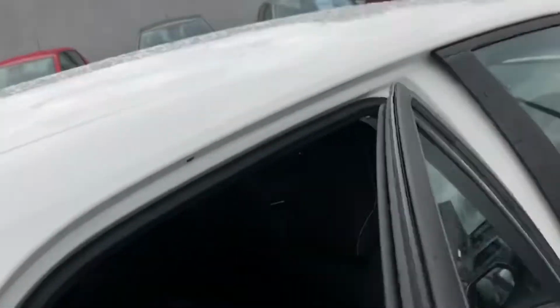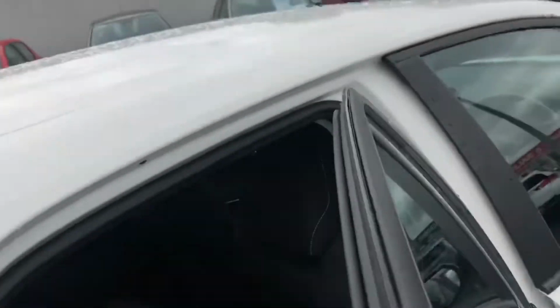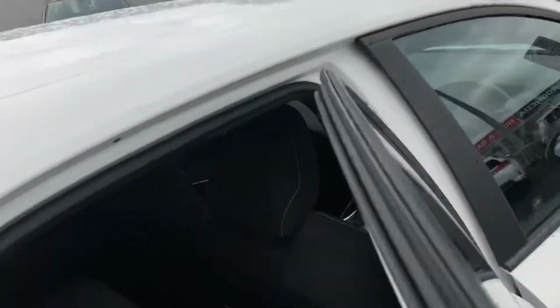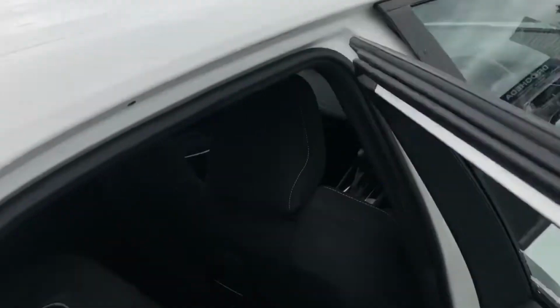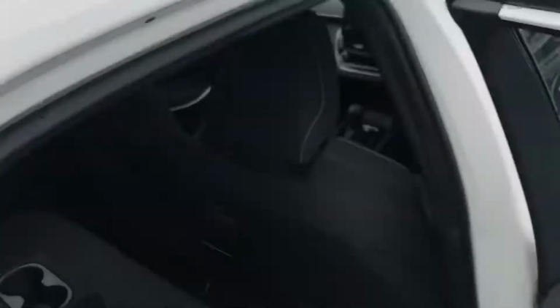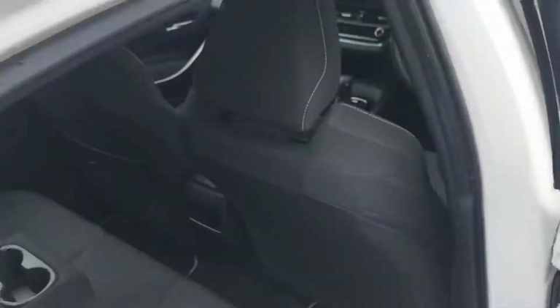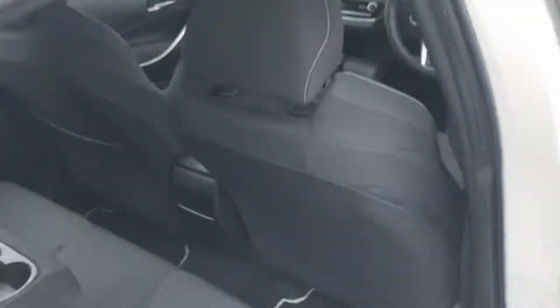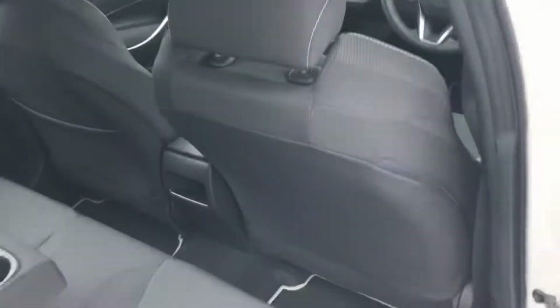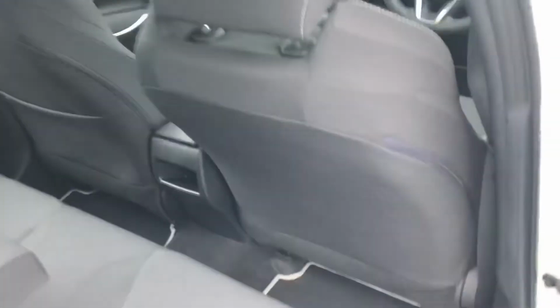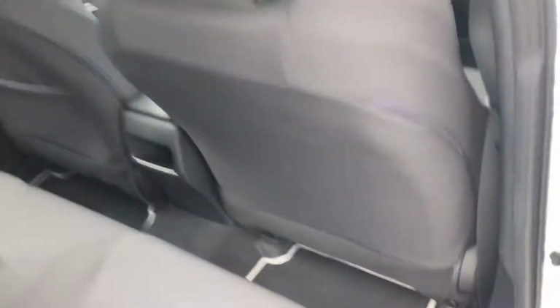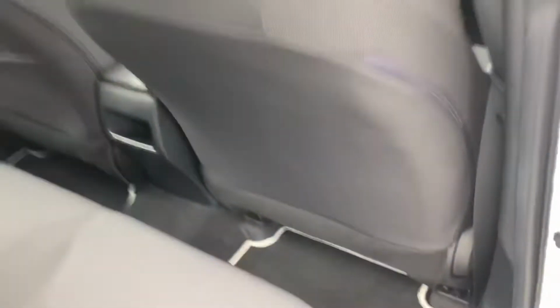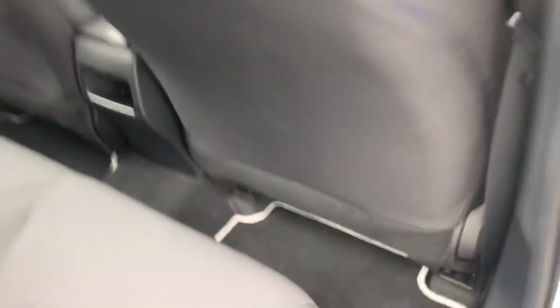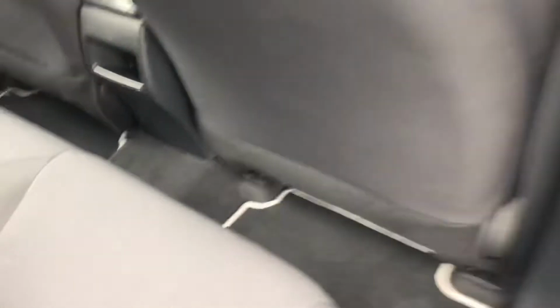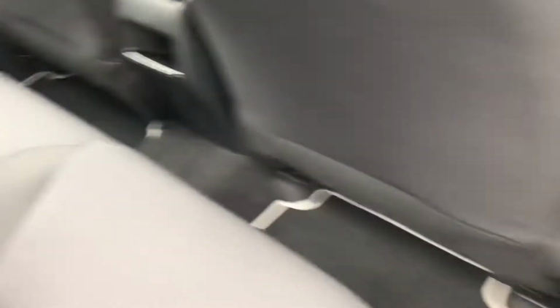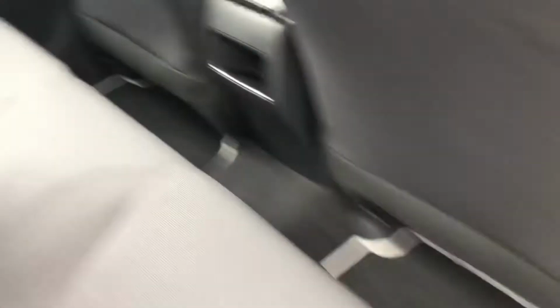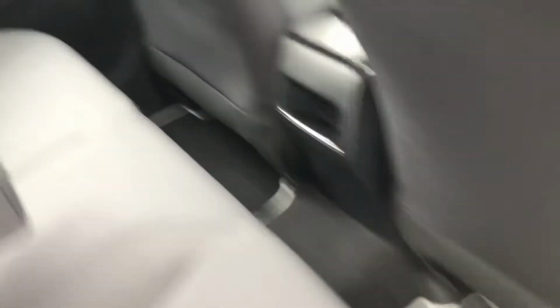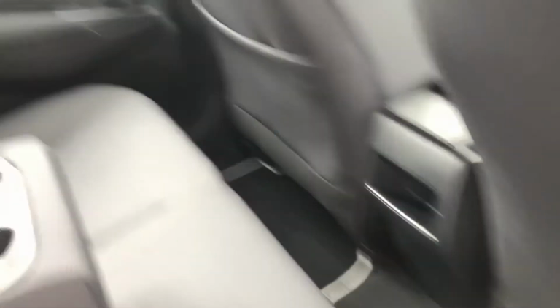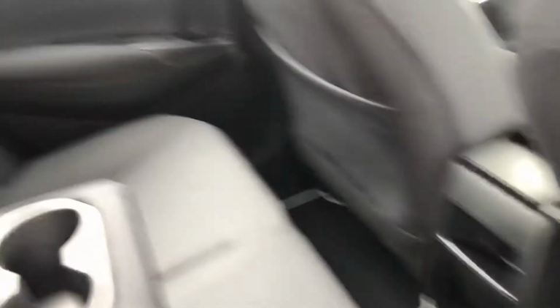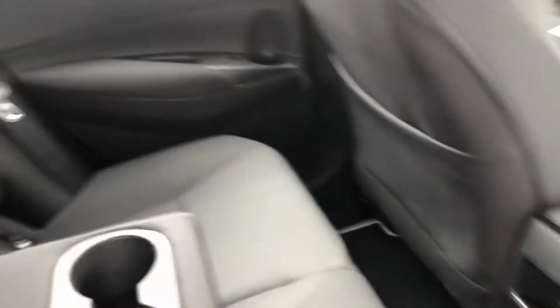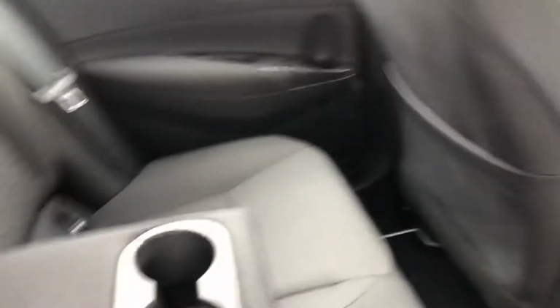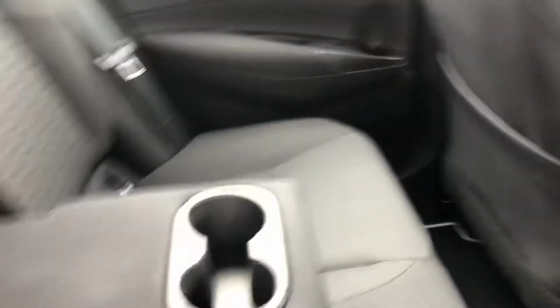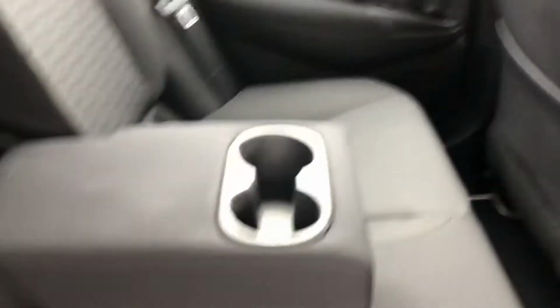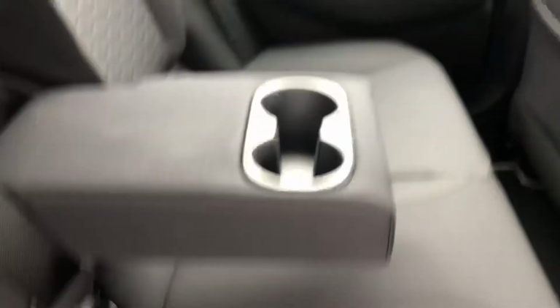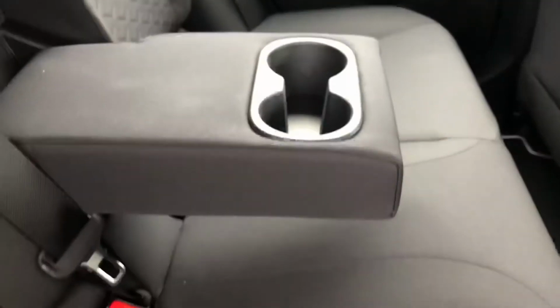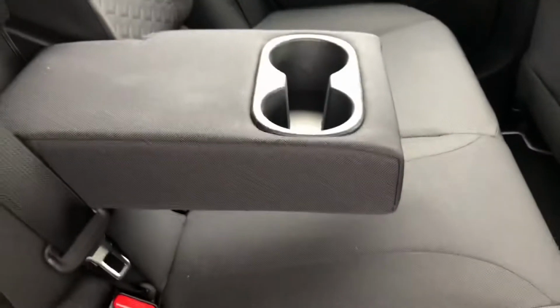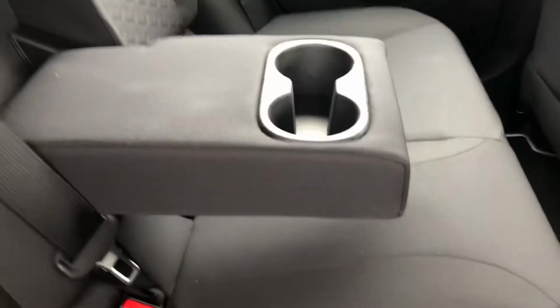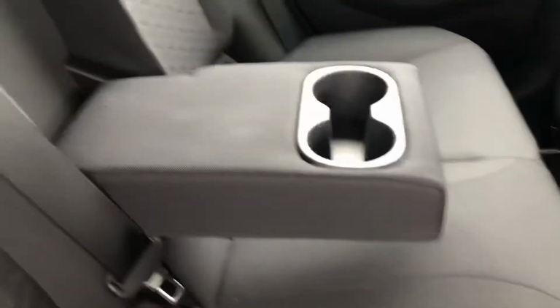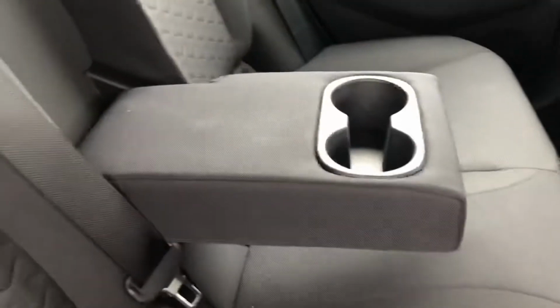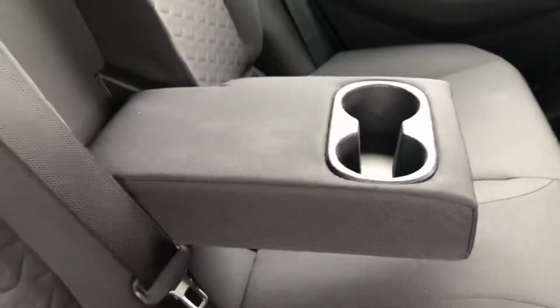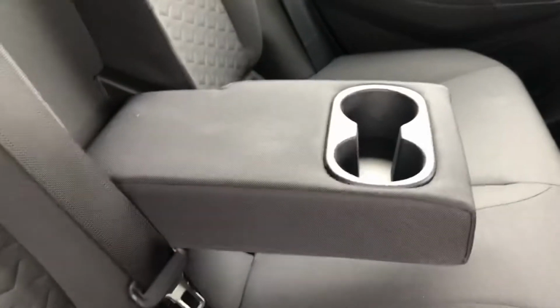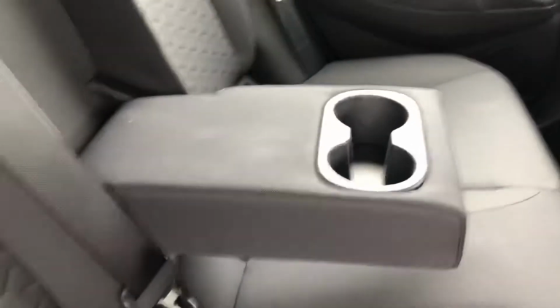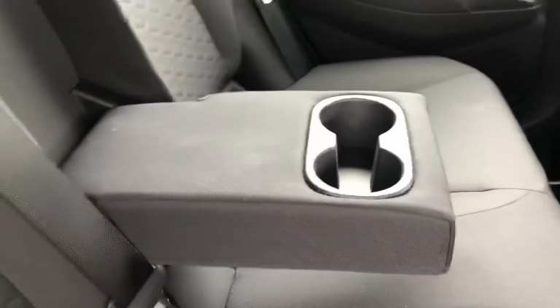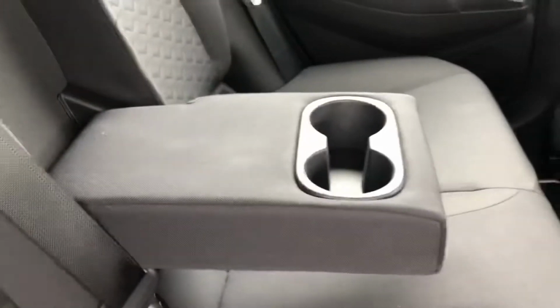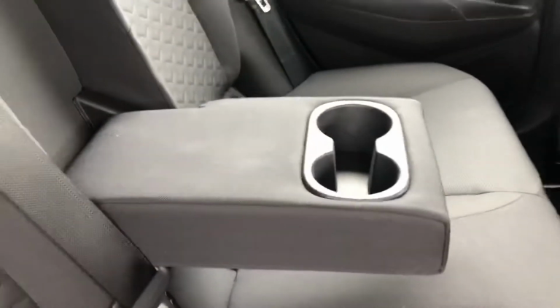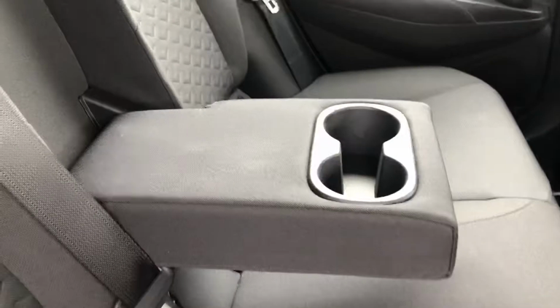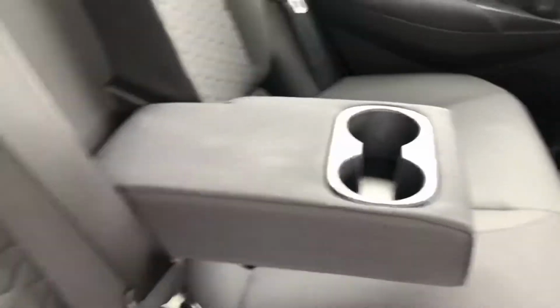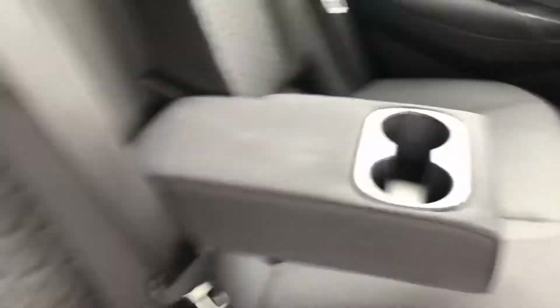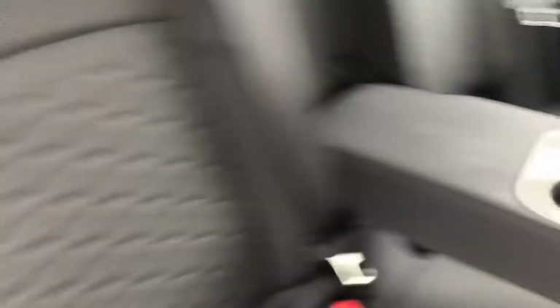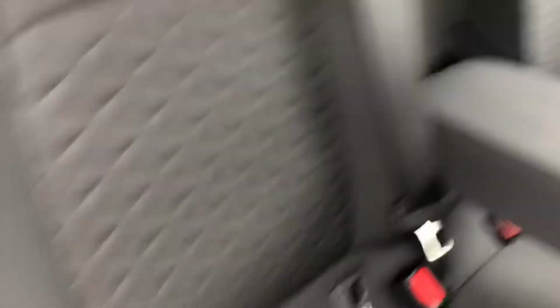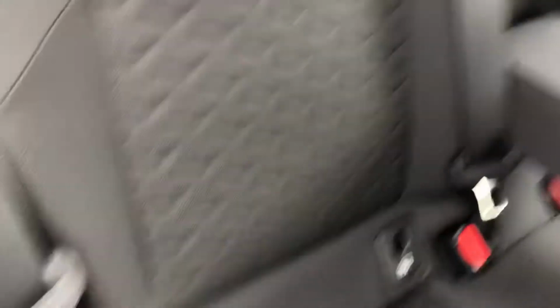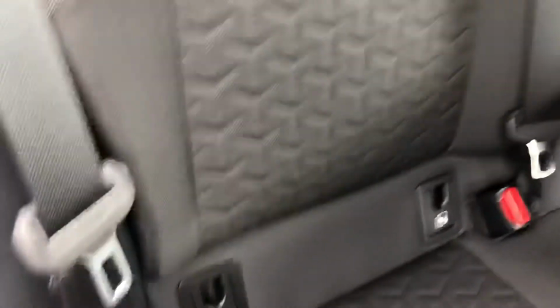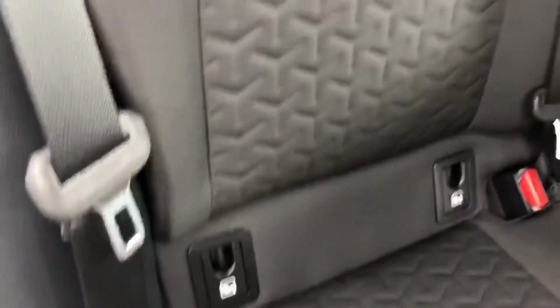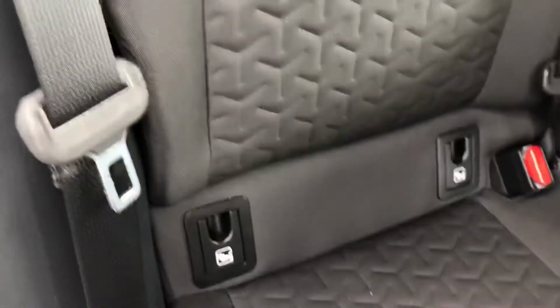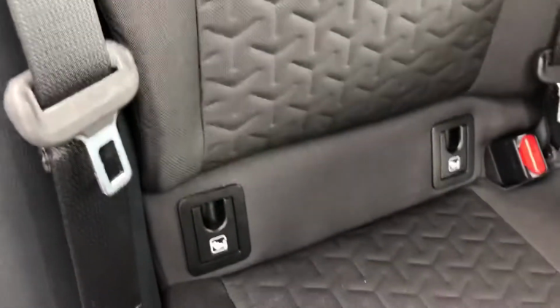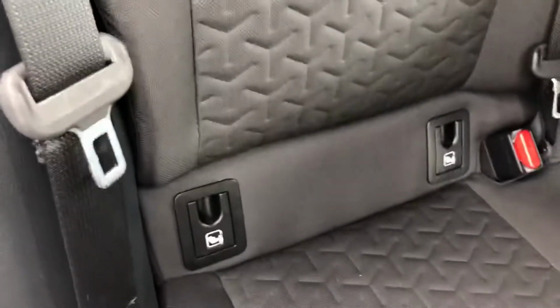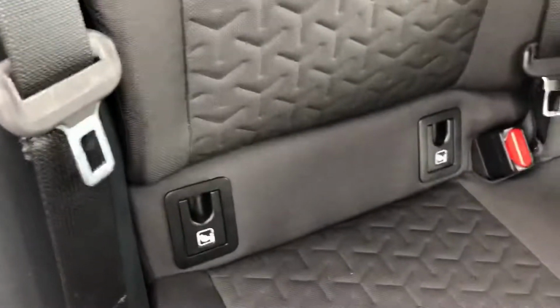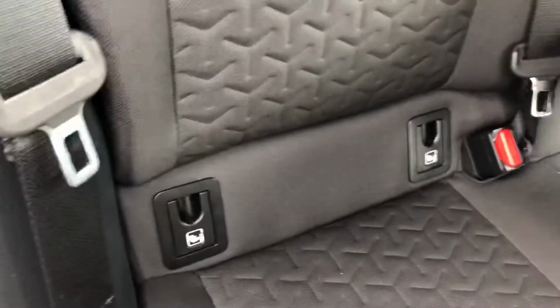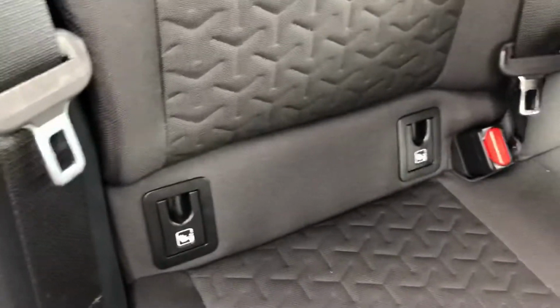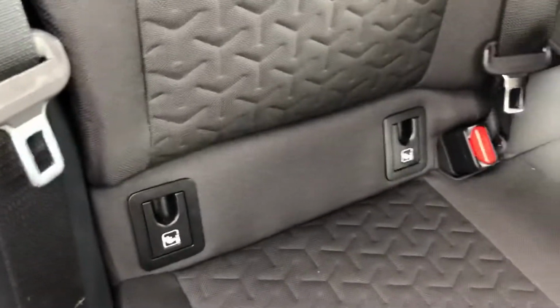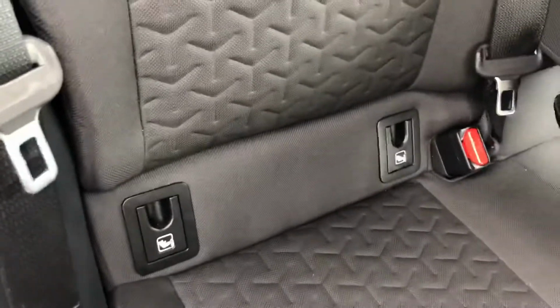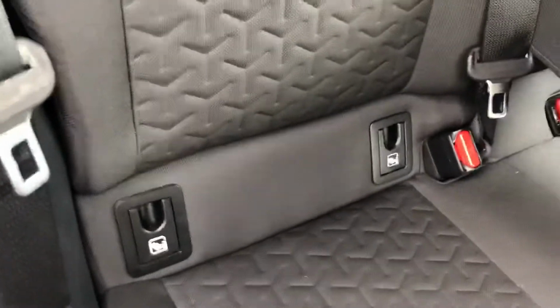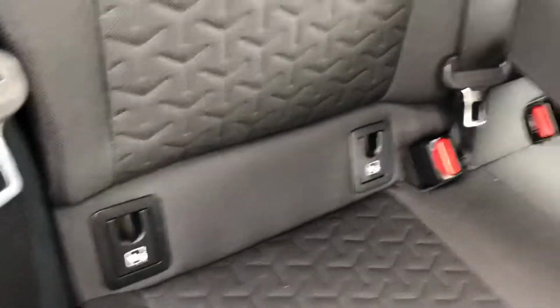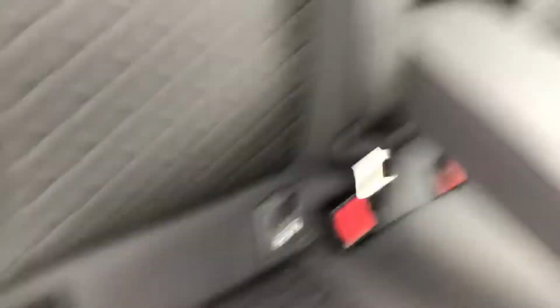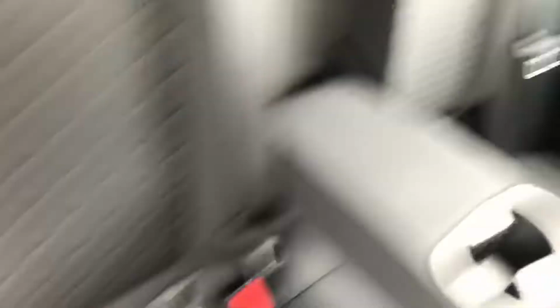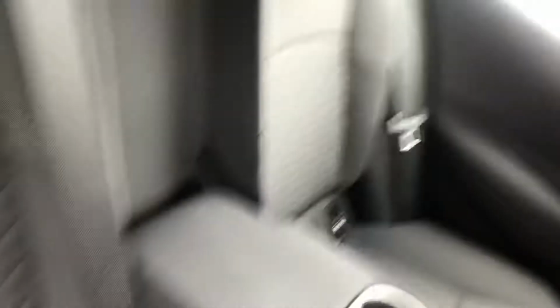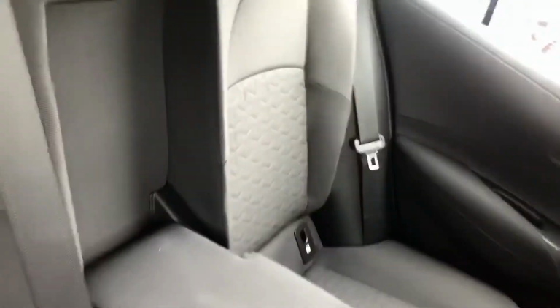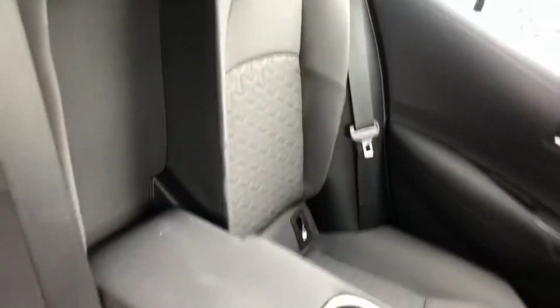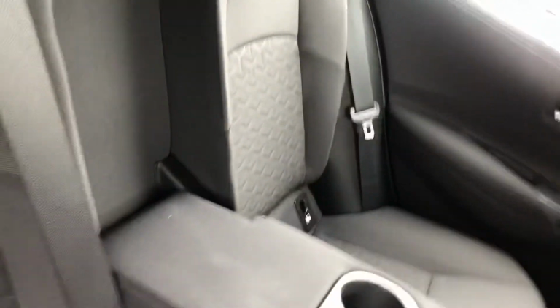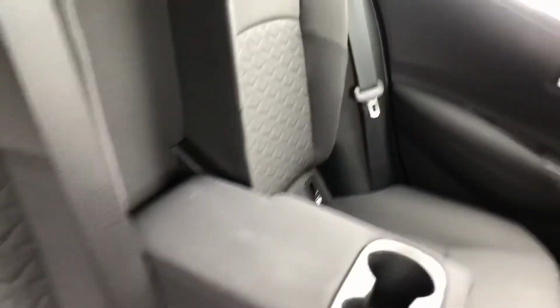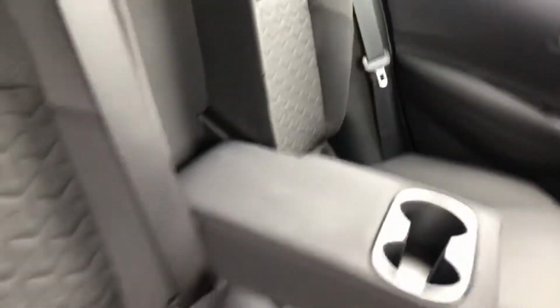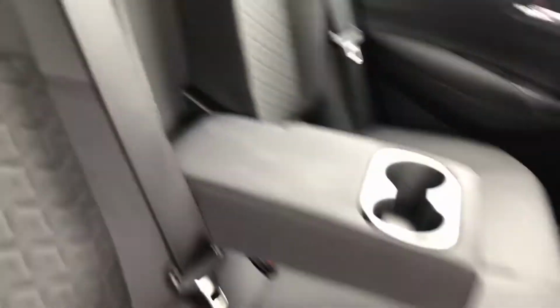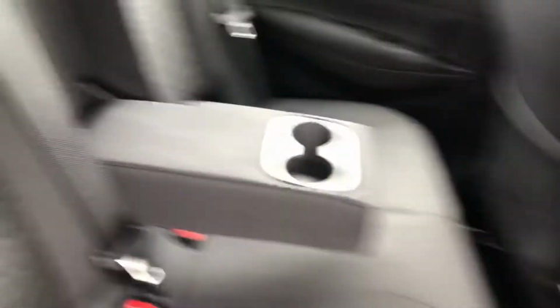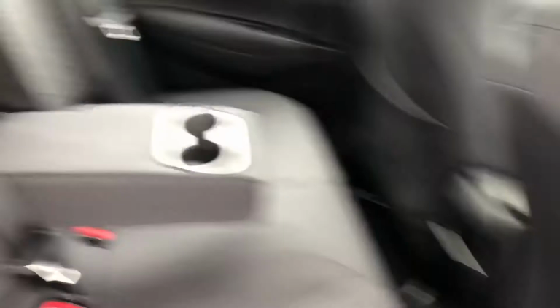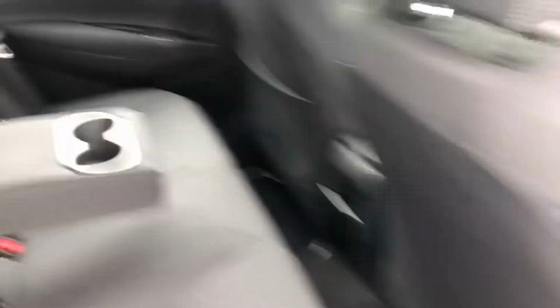Bringing us into the back of the car — lots of legroom, armrest in row two with cup holders, and isofix child seat mounting points.